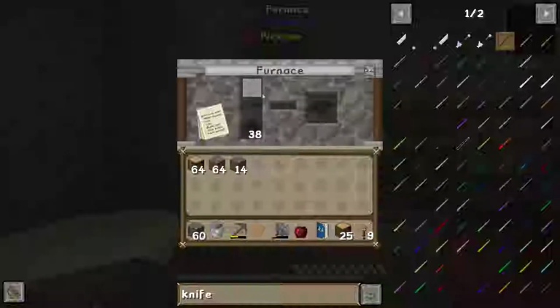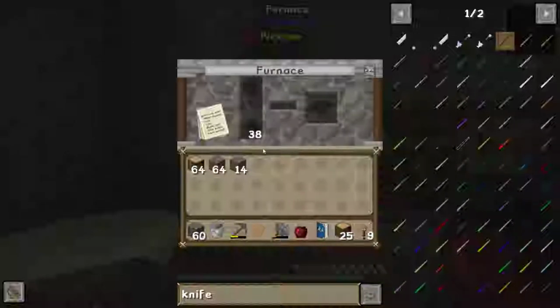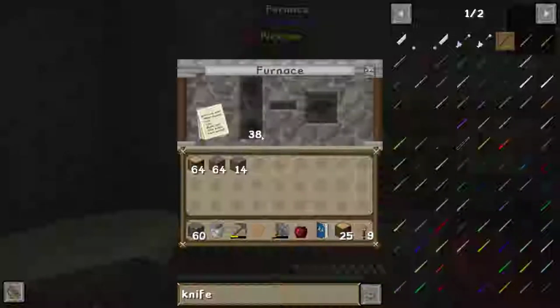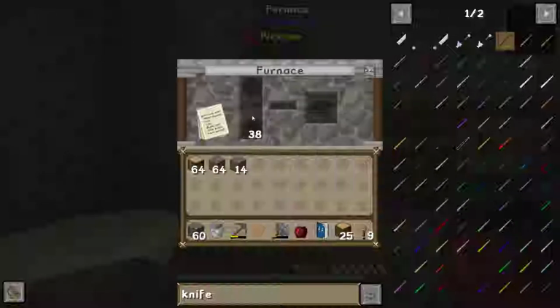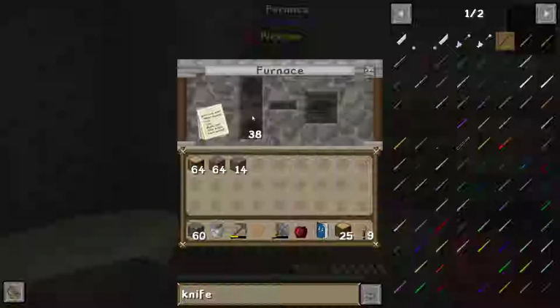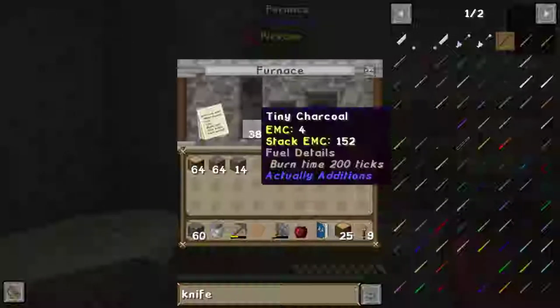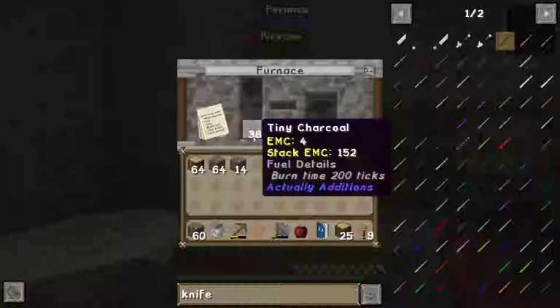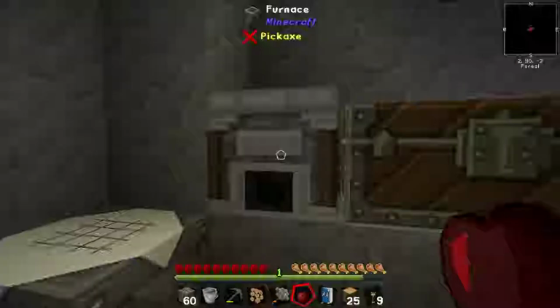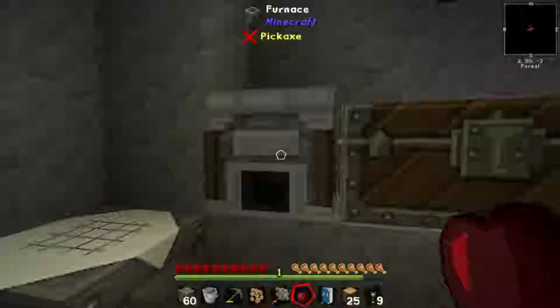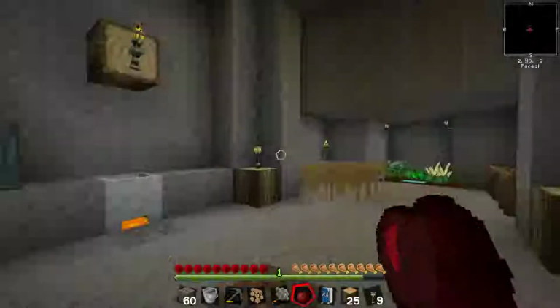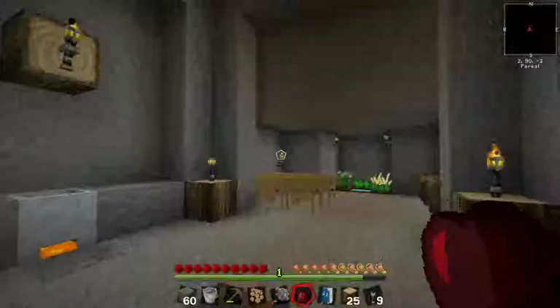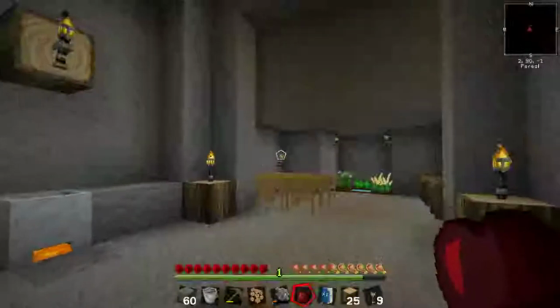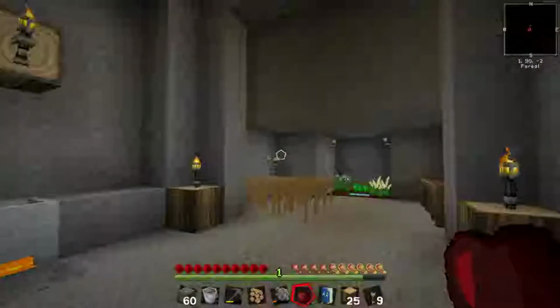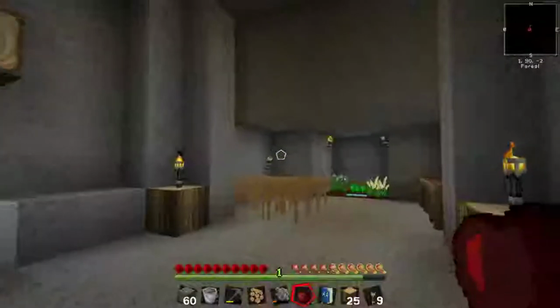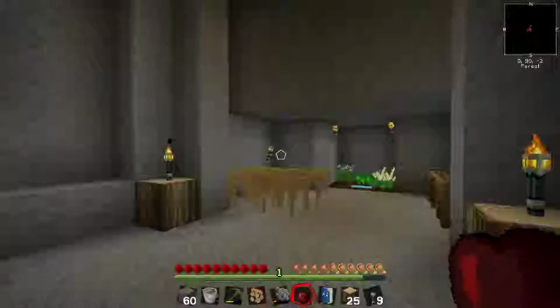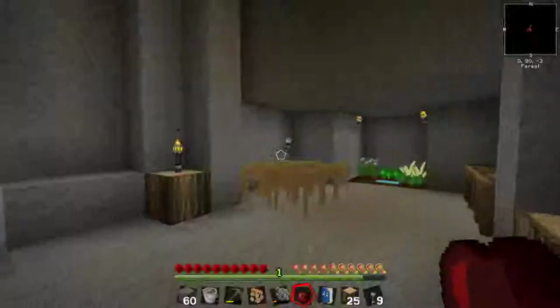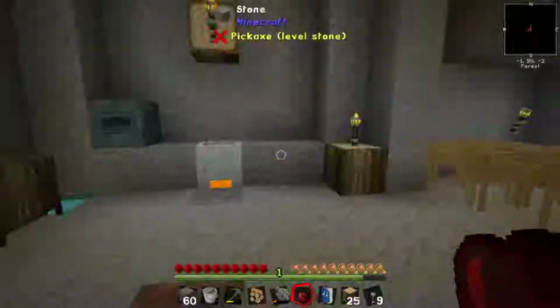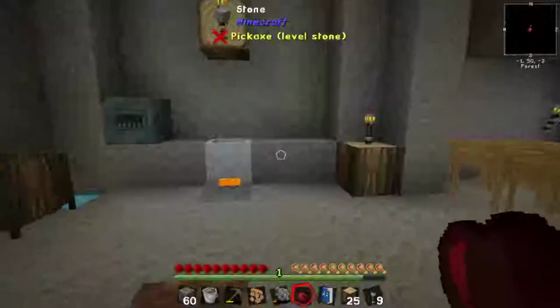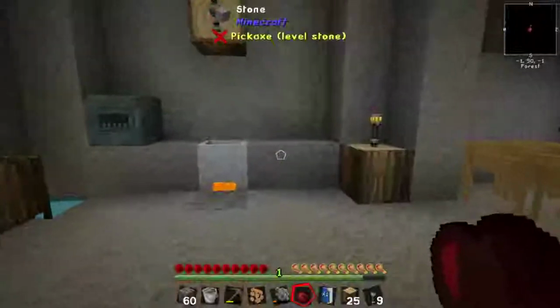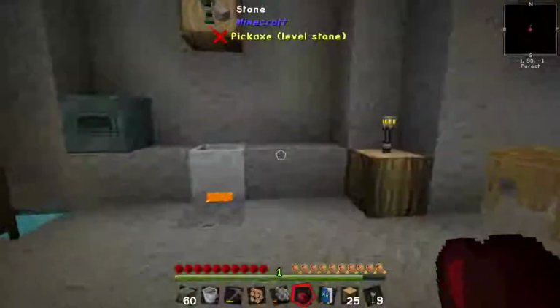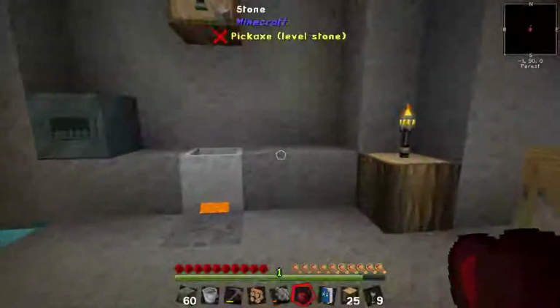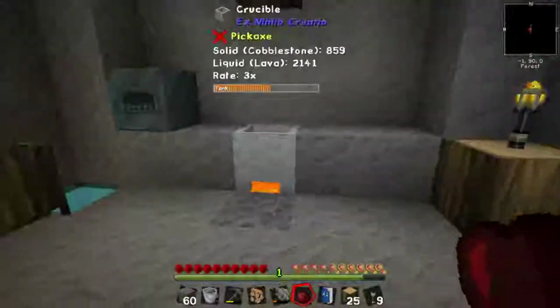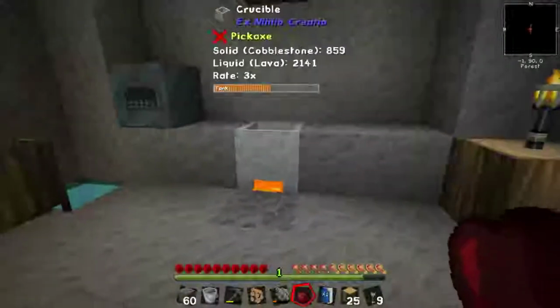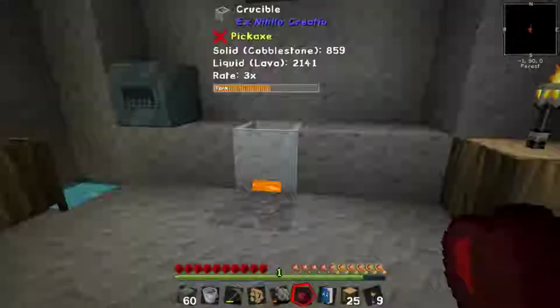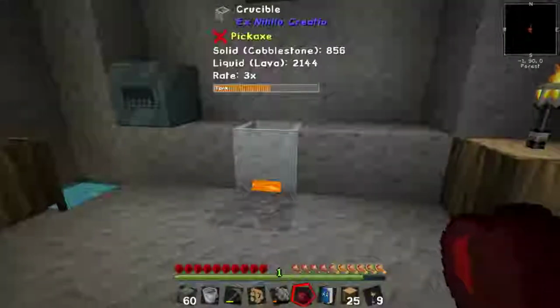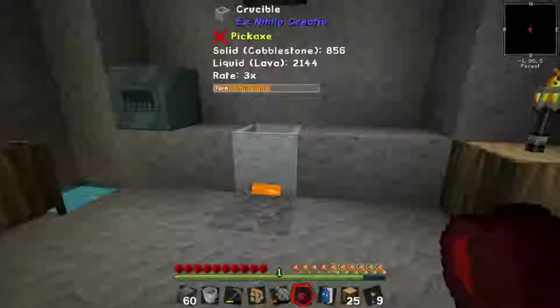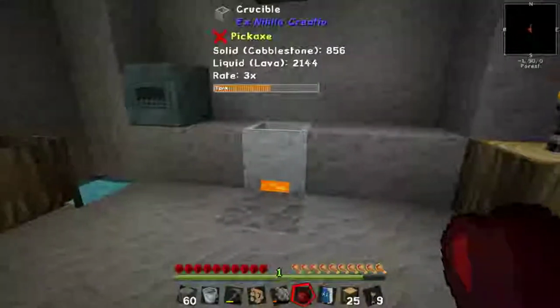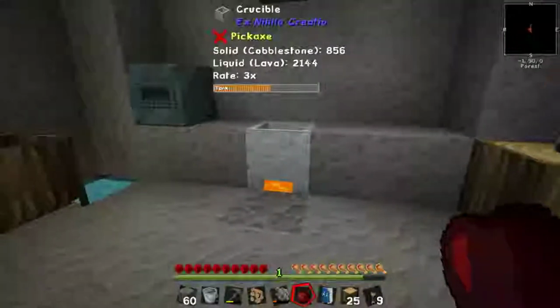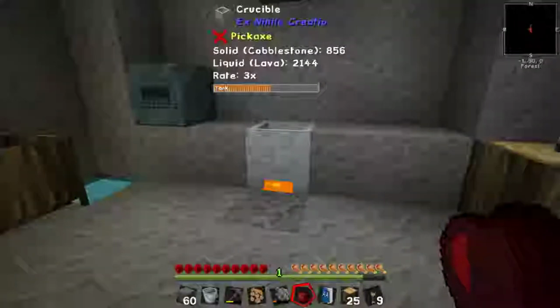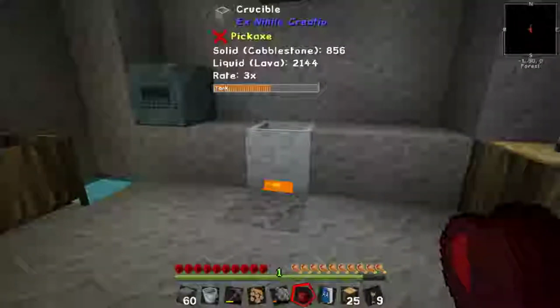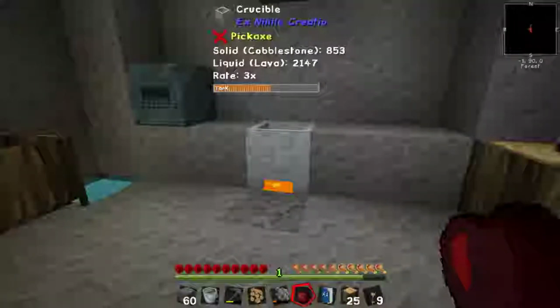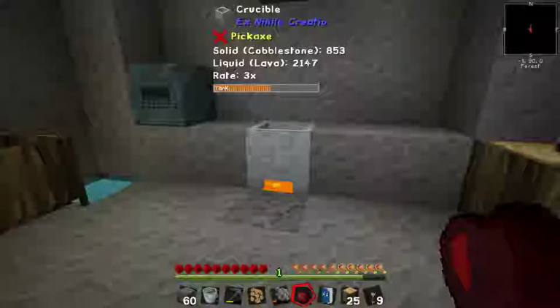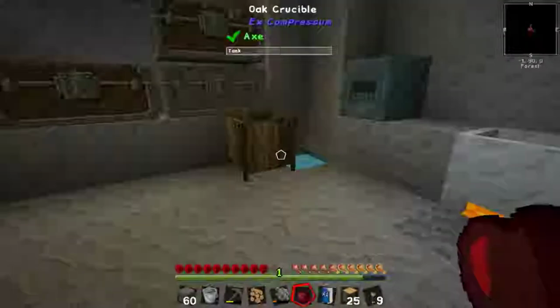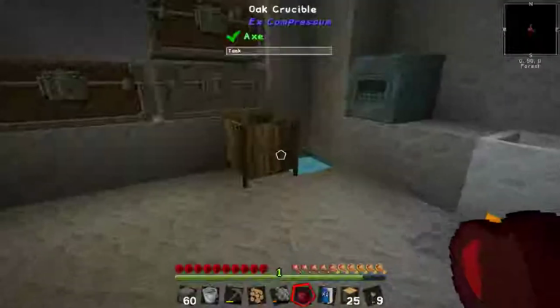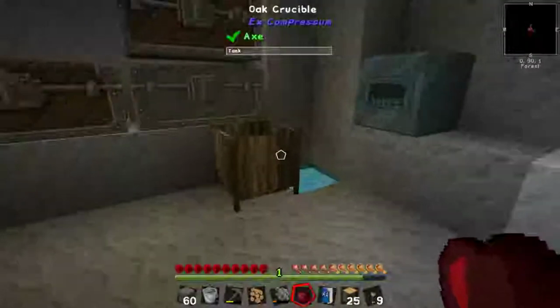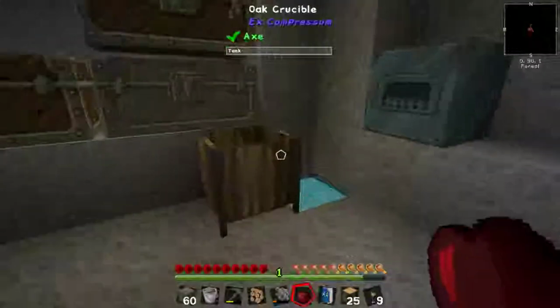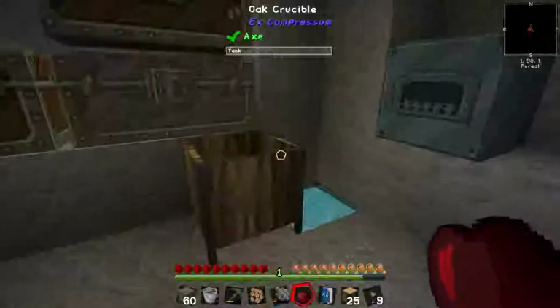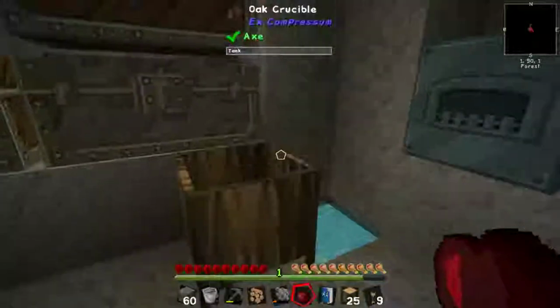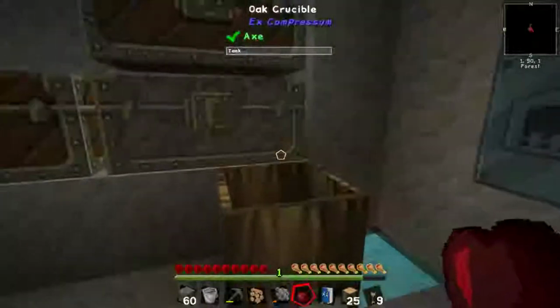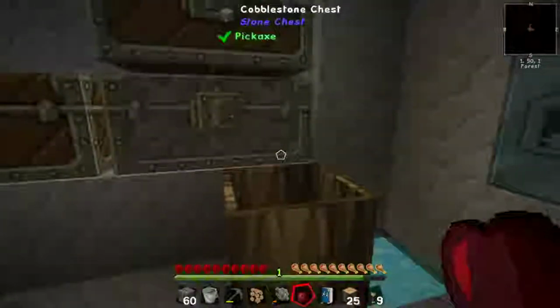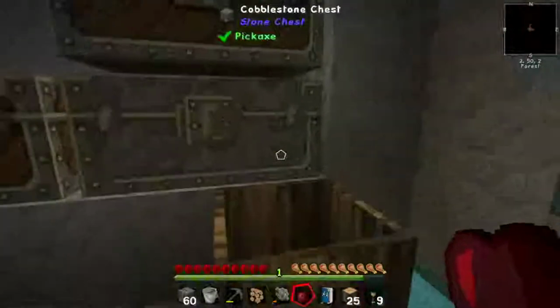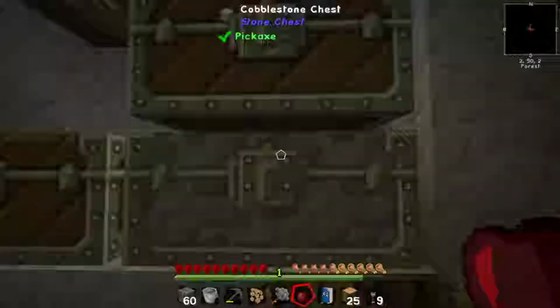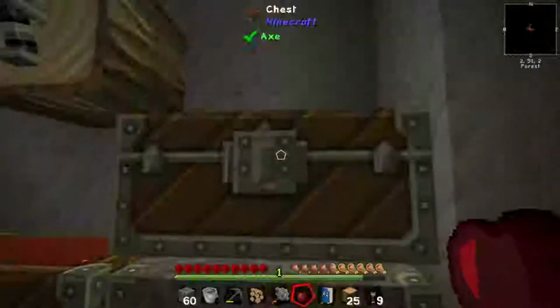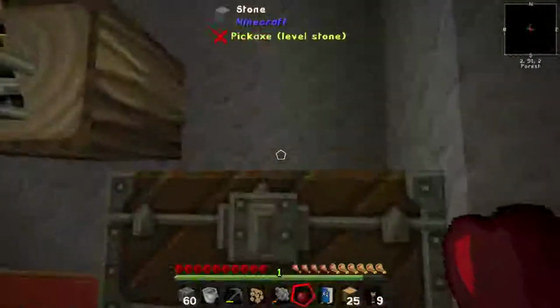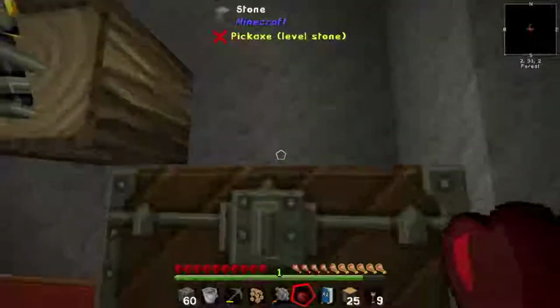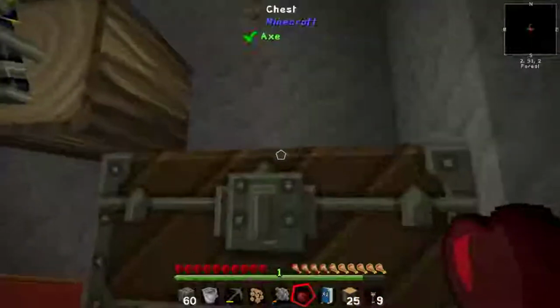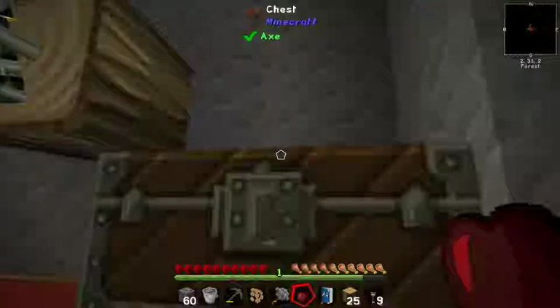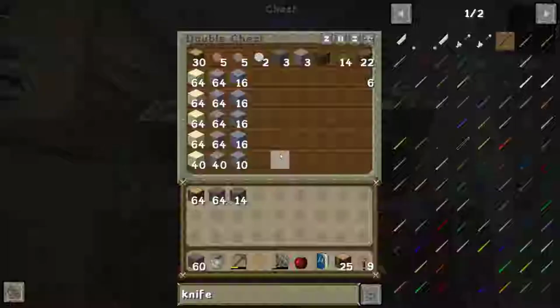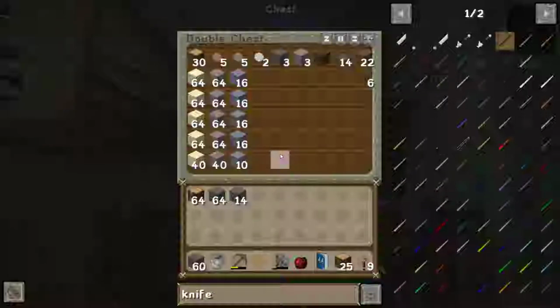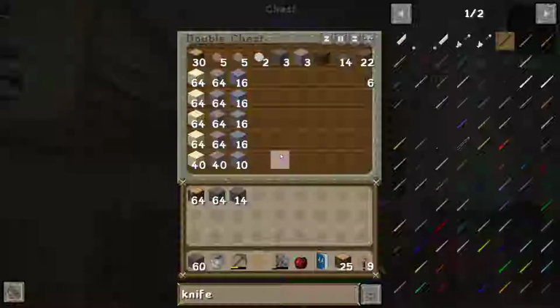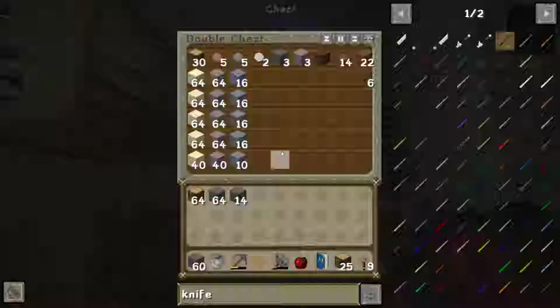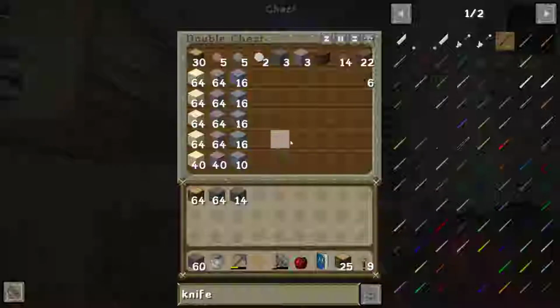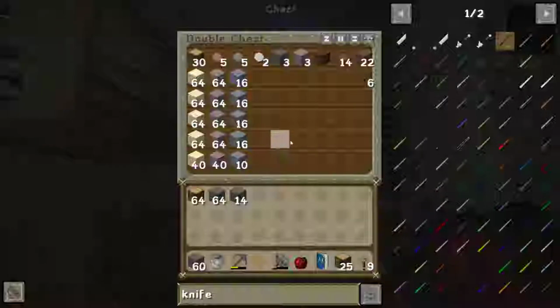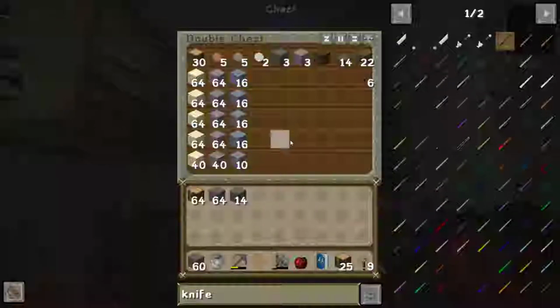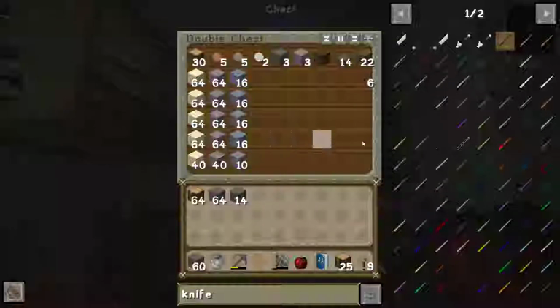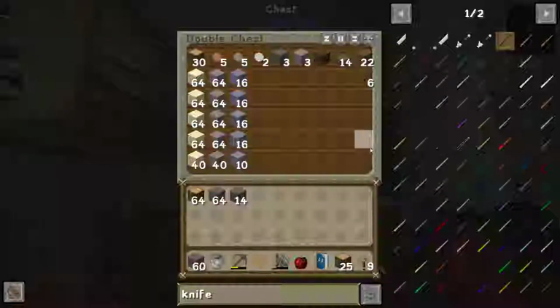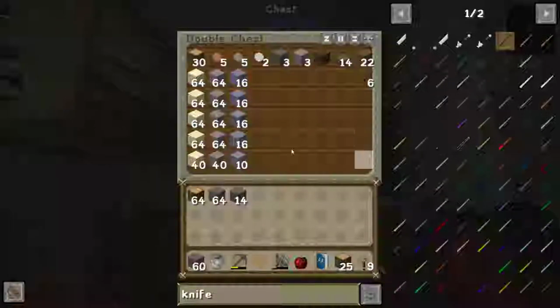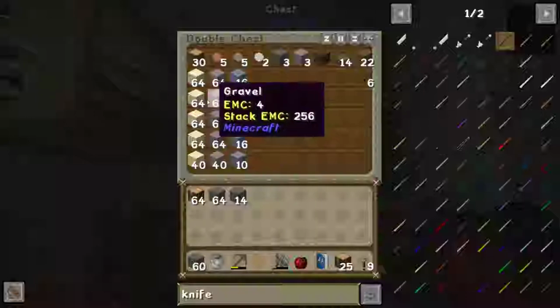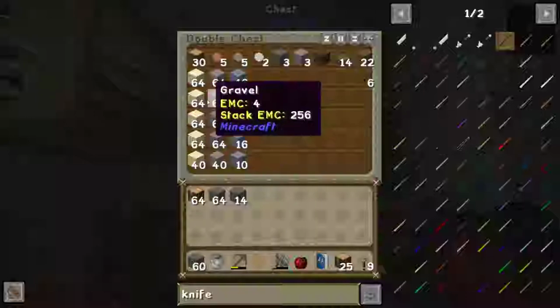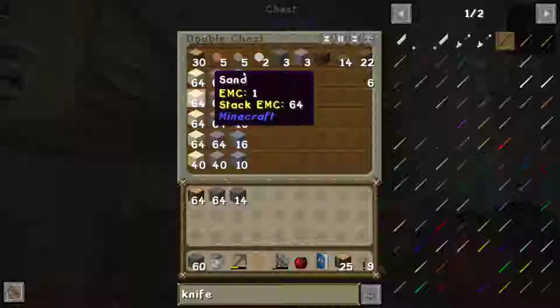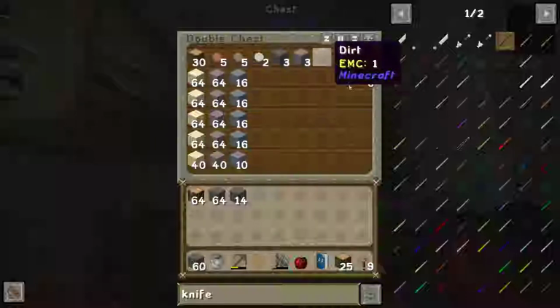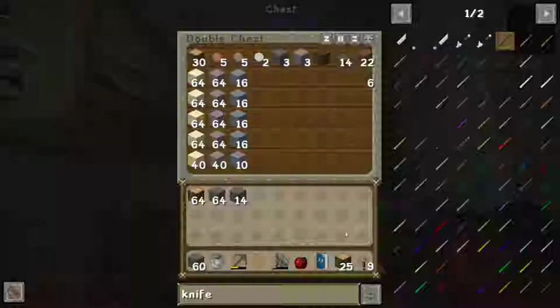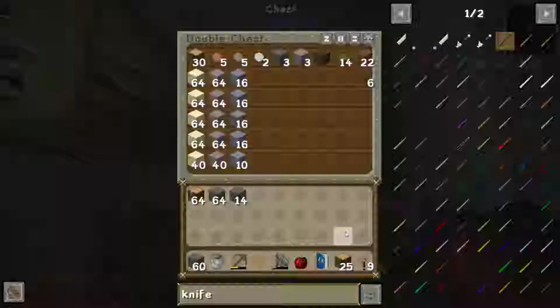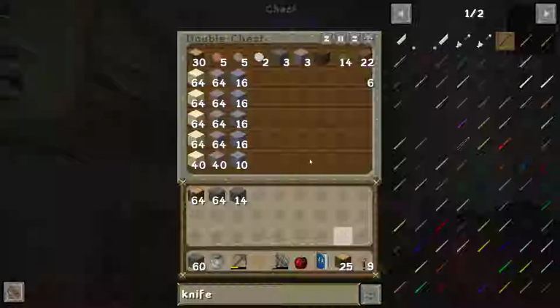Each one of those burns for as long as it normally takes a vanilla furnace to smelt one ore or cook one thing. So you turn one piece of charcoal into eight pieces of tiny charcoal, and then you don't waste any — although it's kind of not that big of a deal.